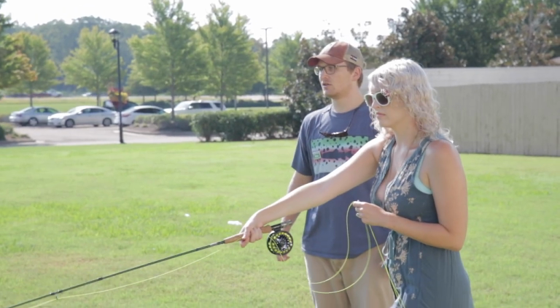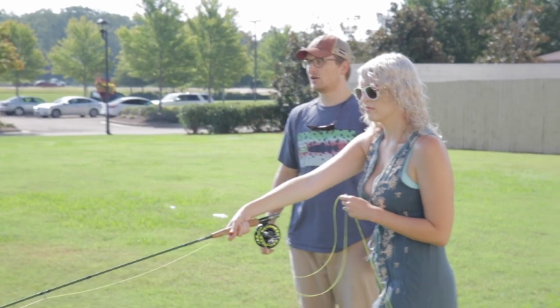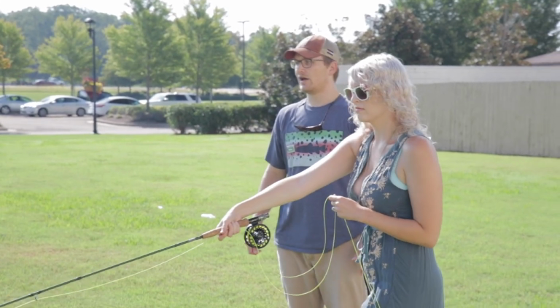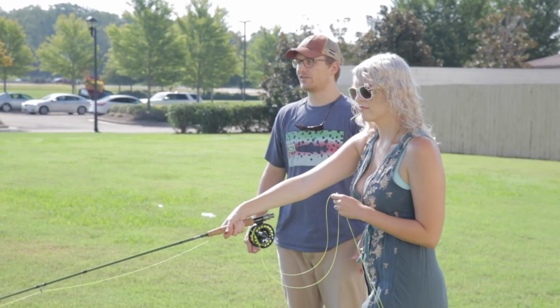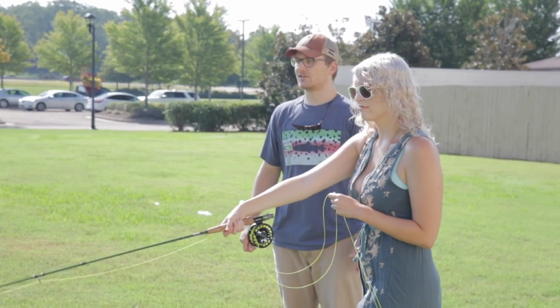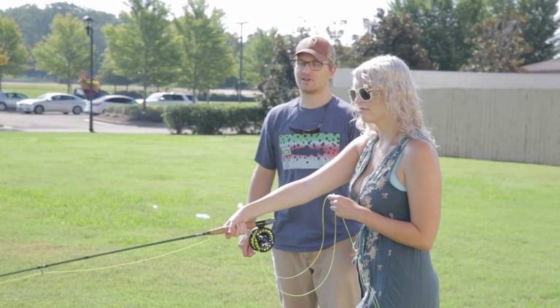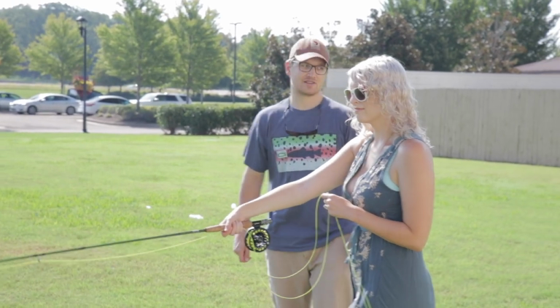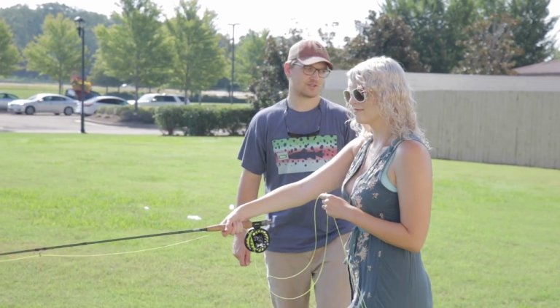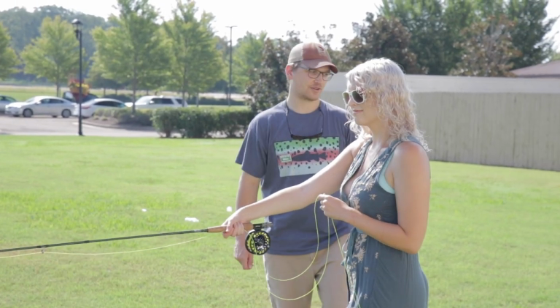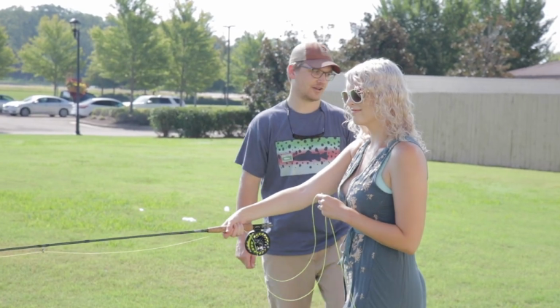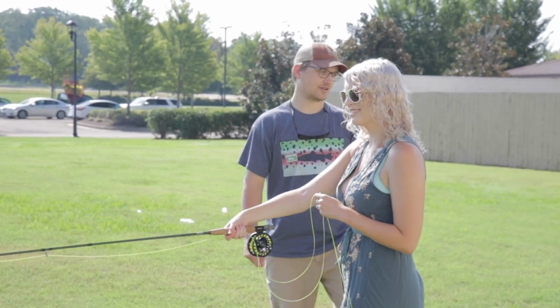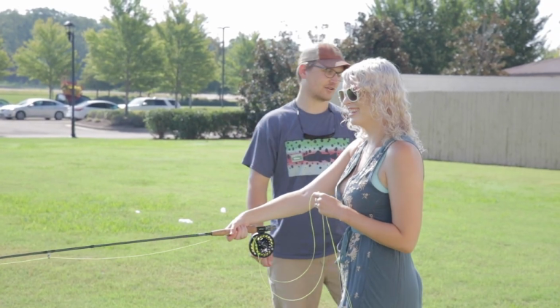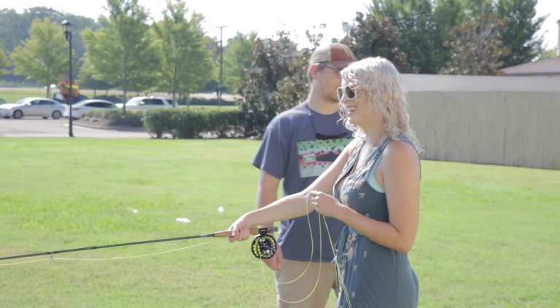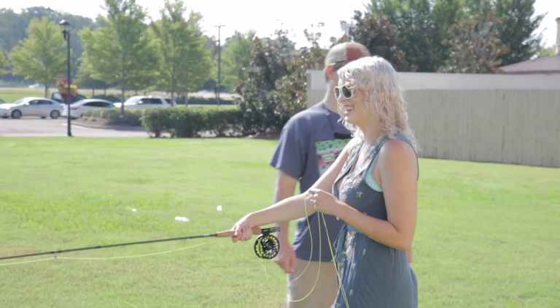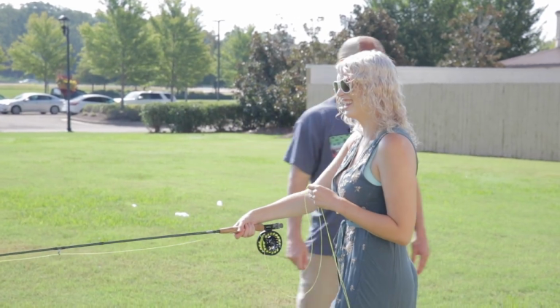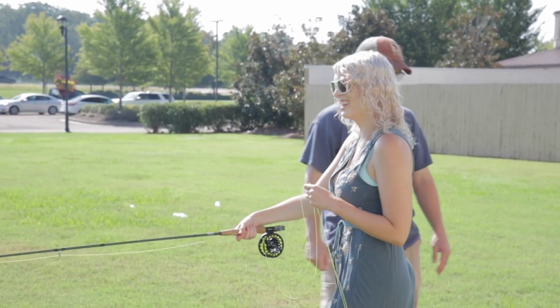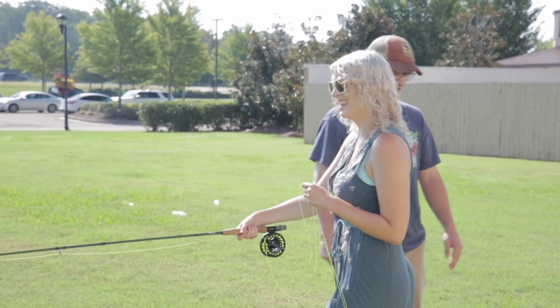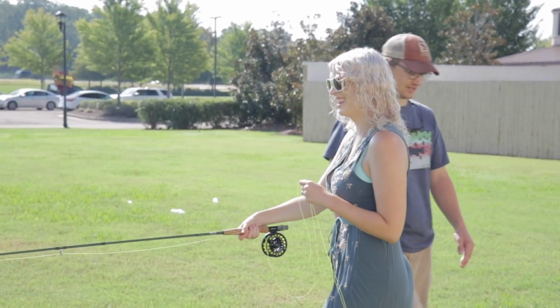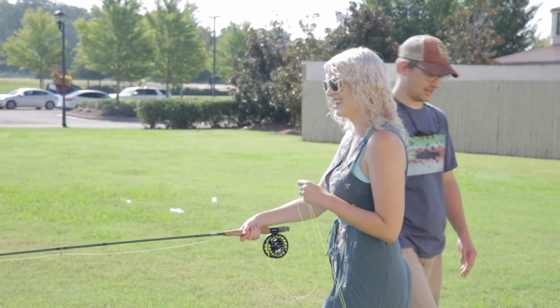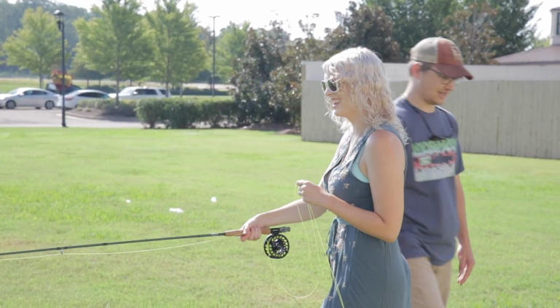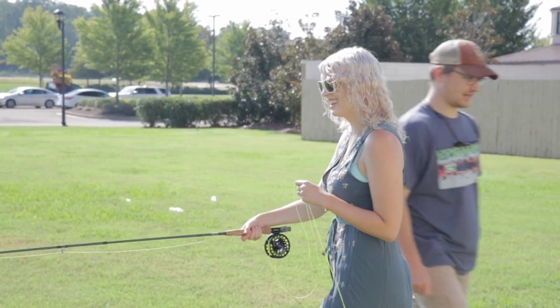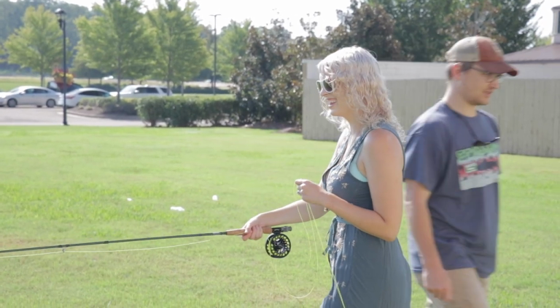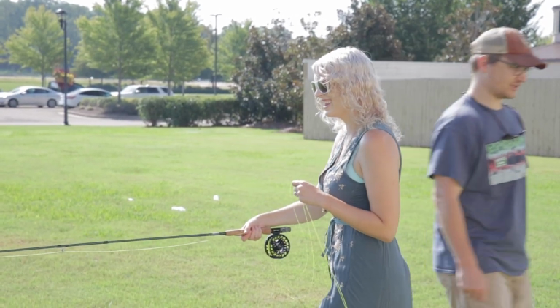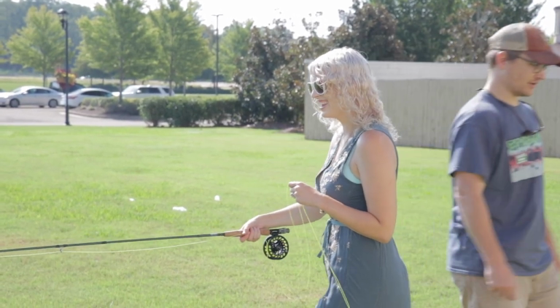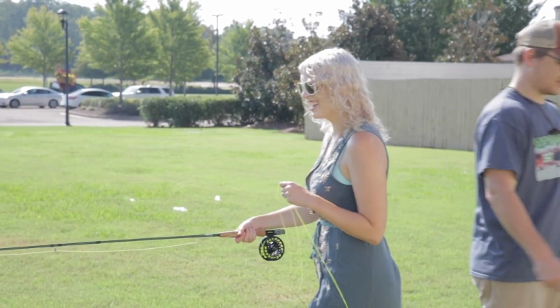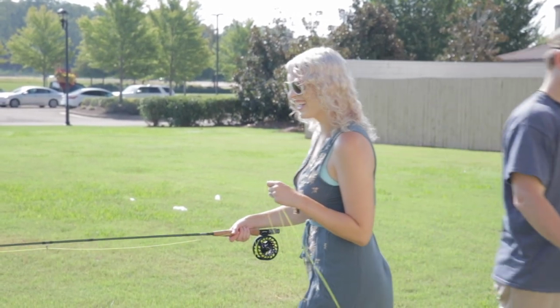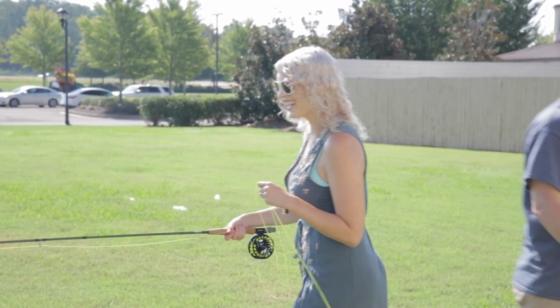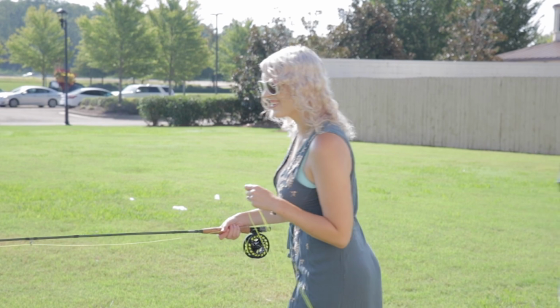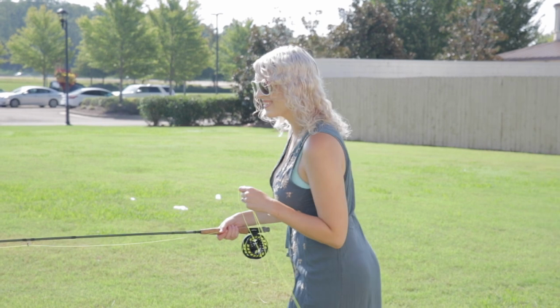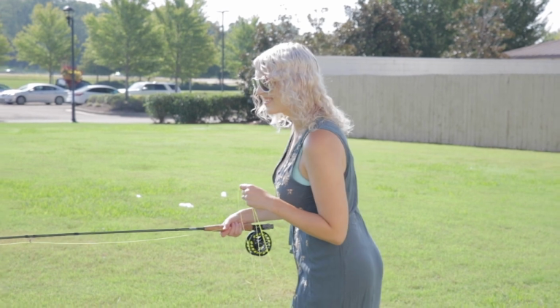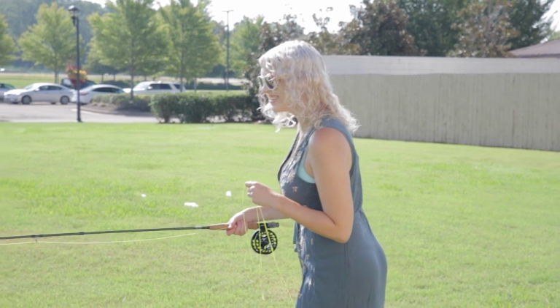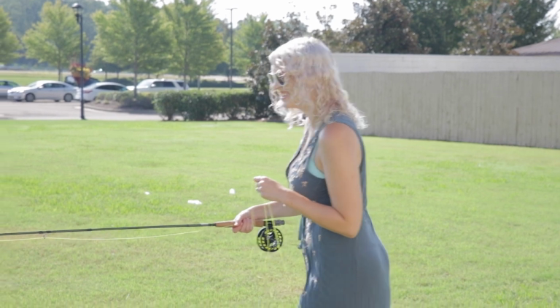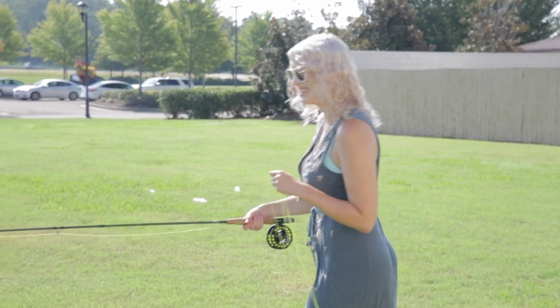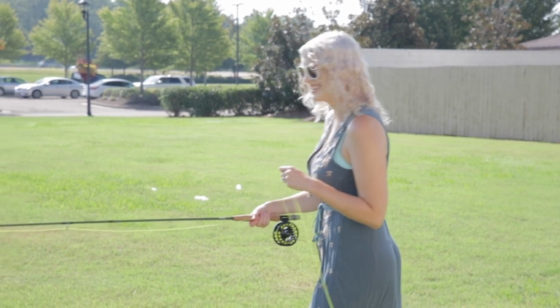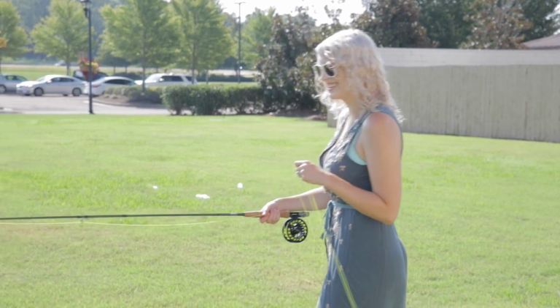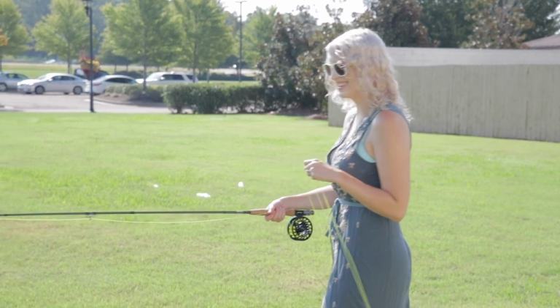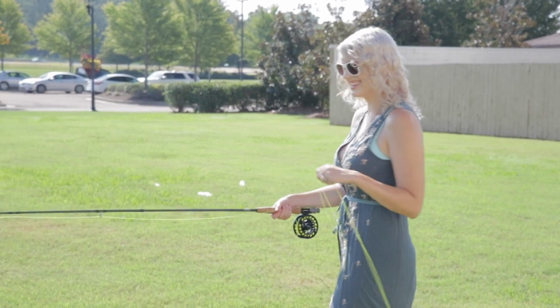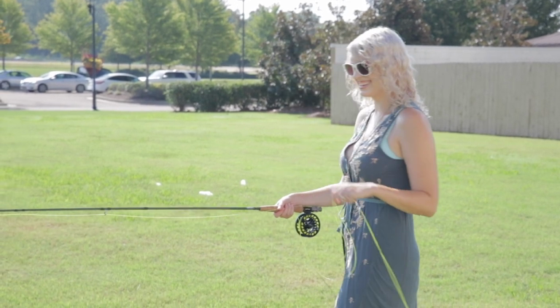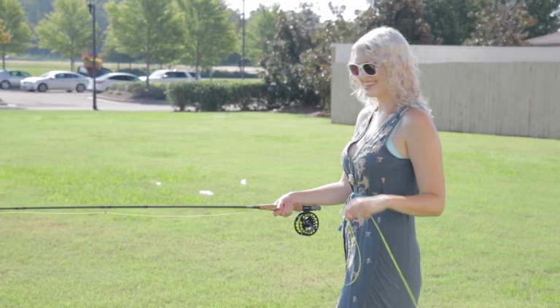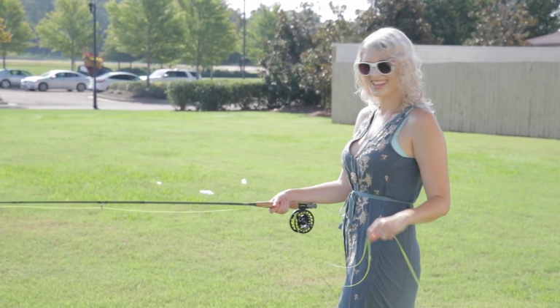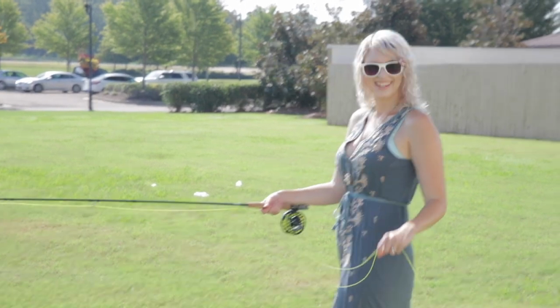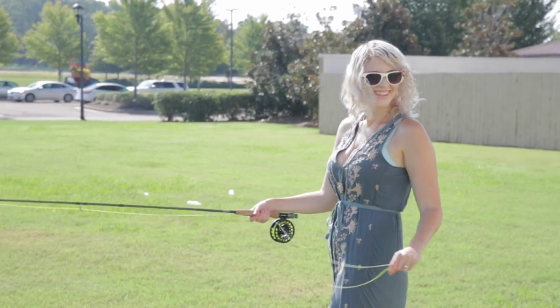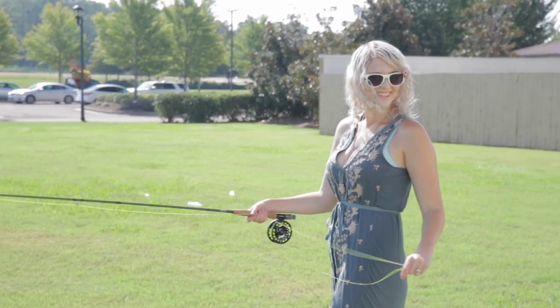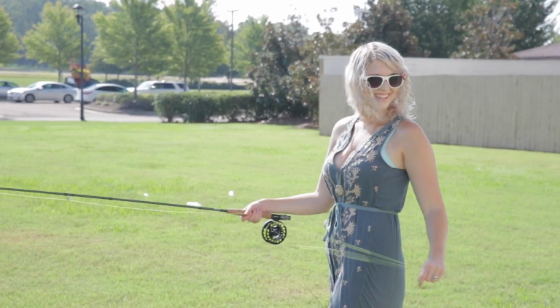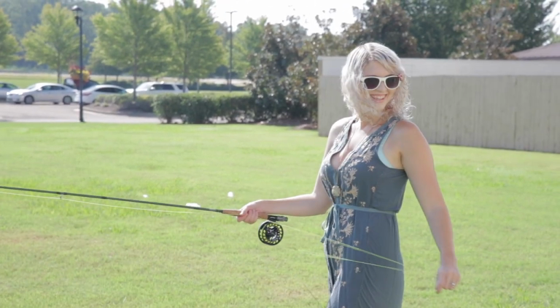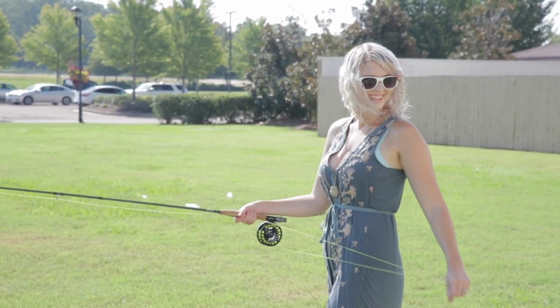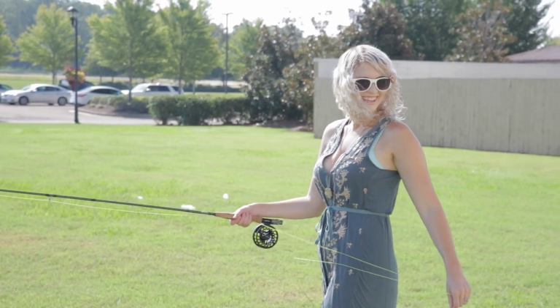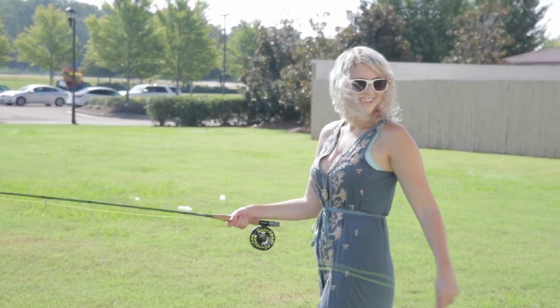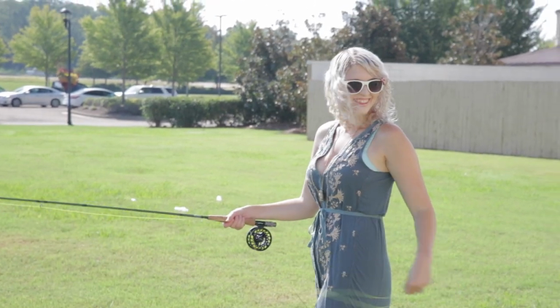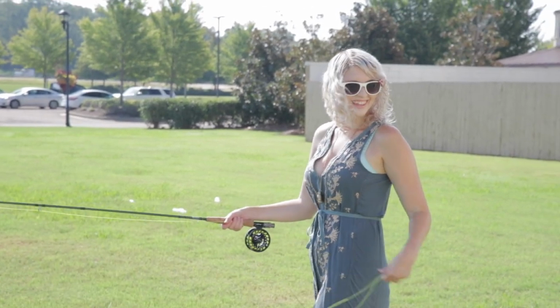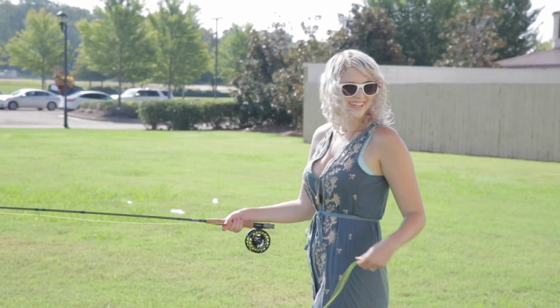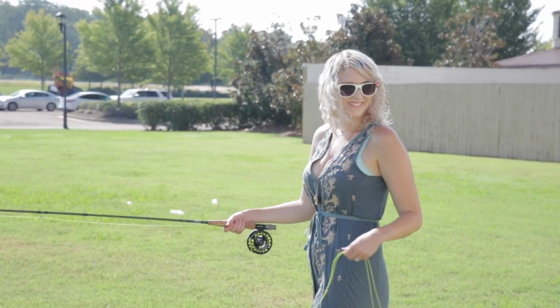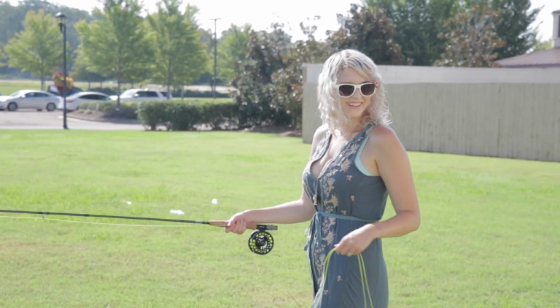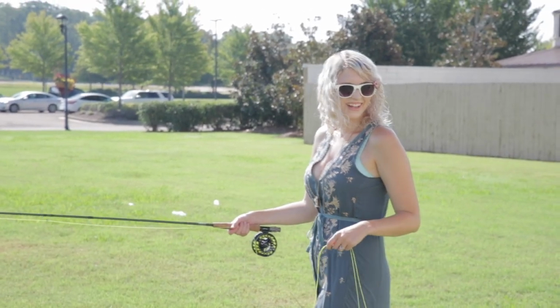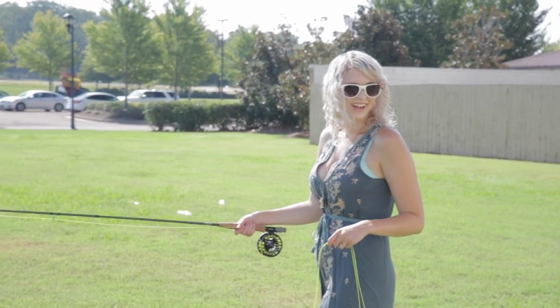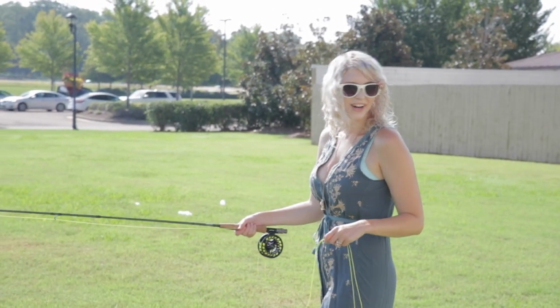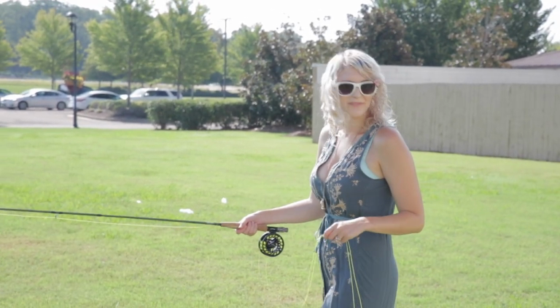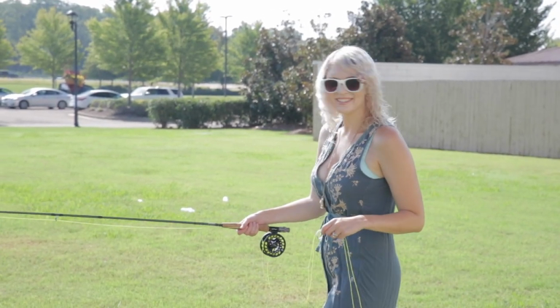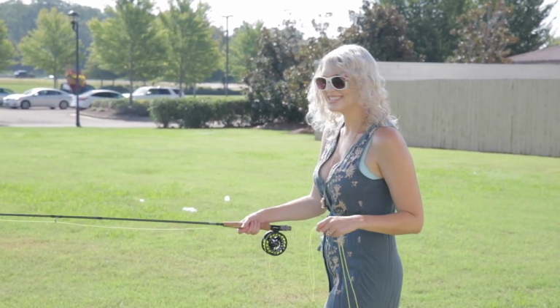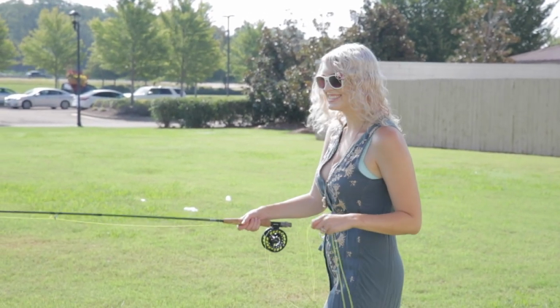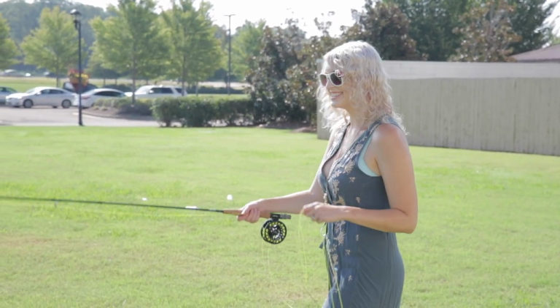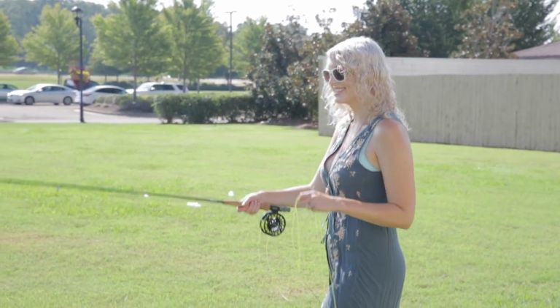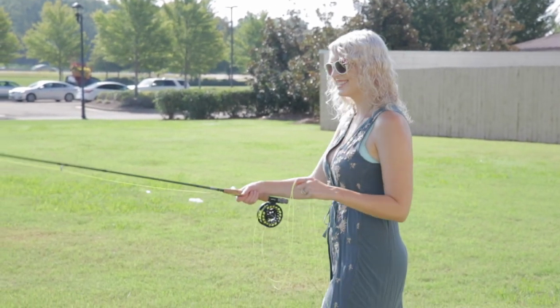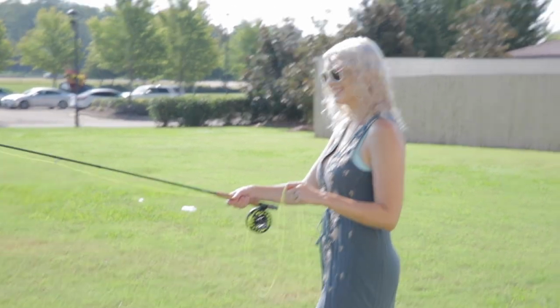I think you got this figured out. You're going to be fly fishing in zero time. Zero time. Thank you very much. You're welcome.